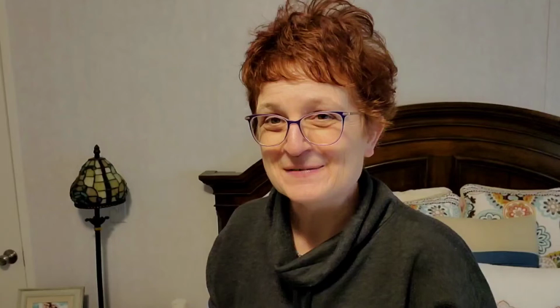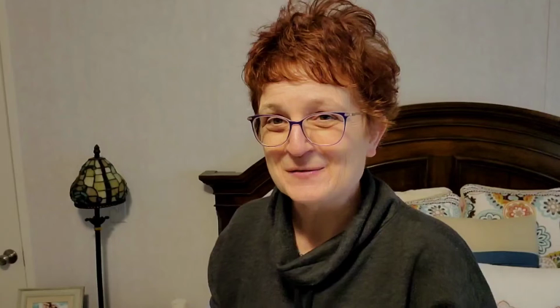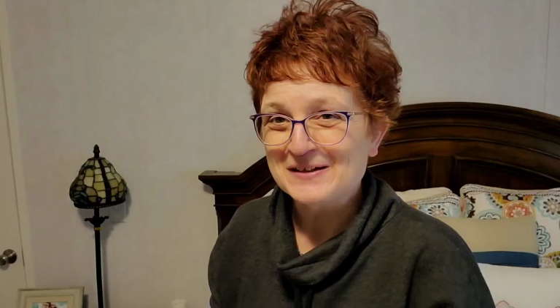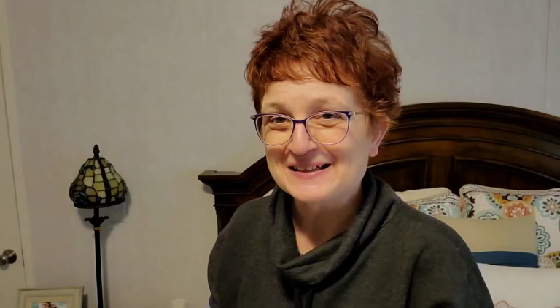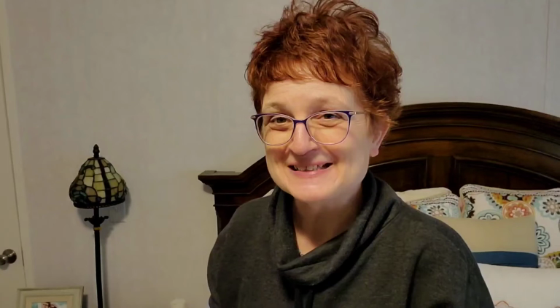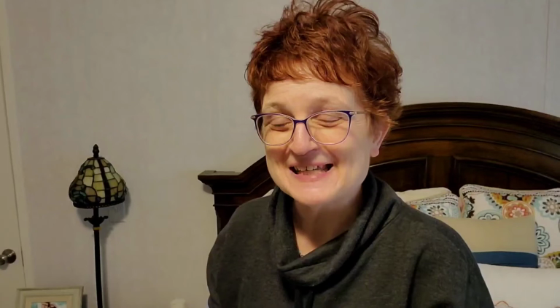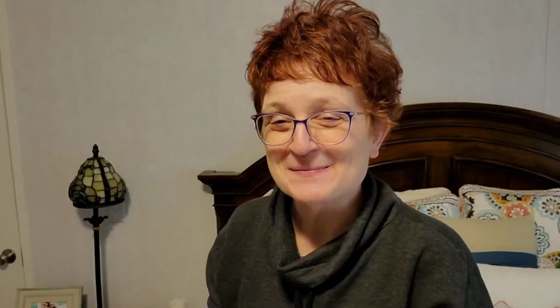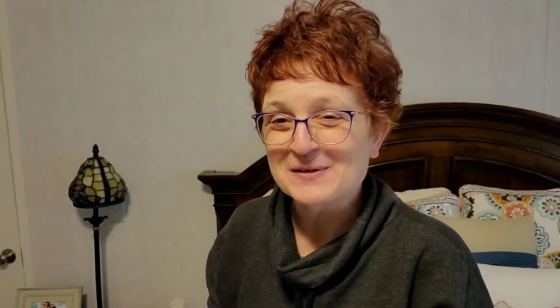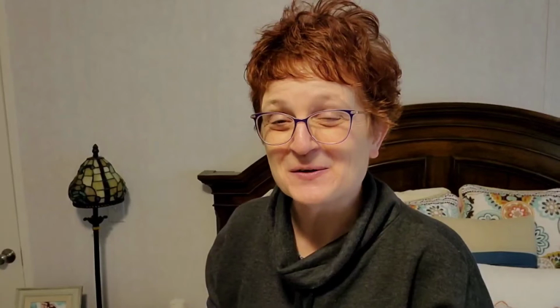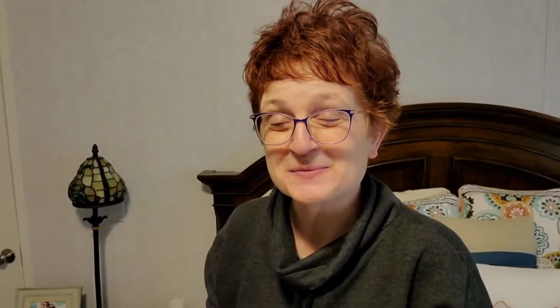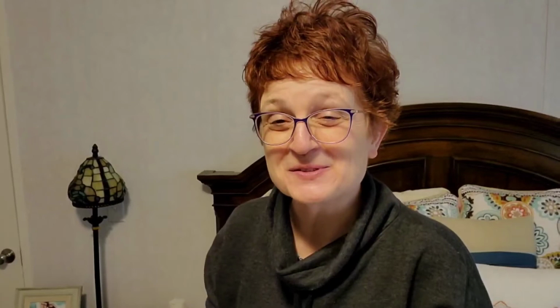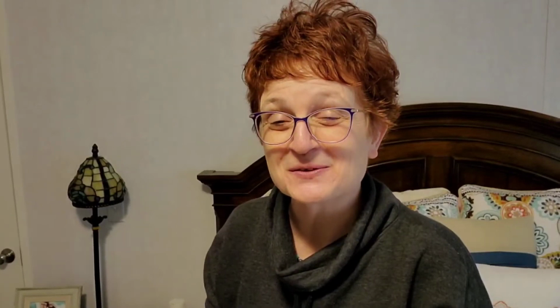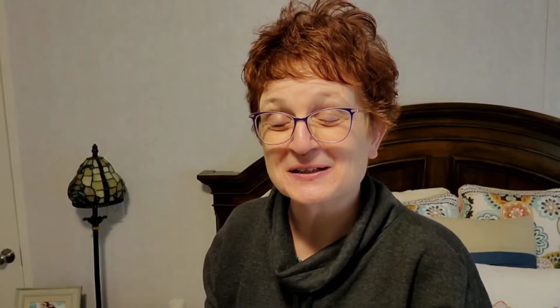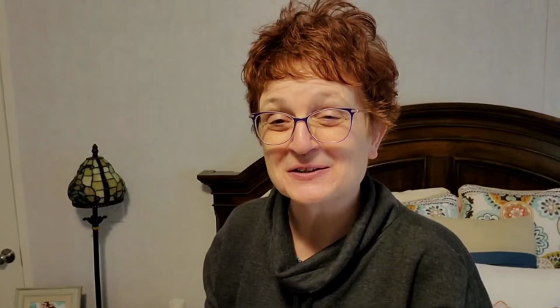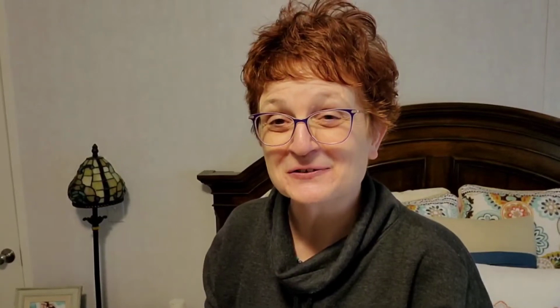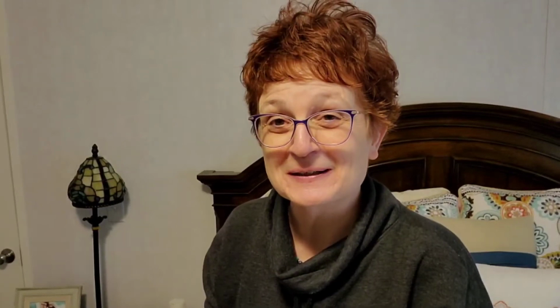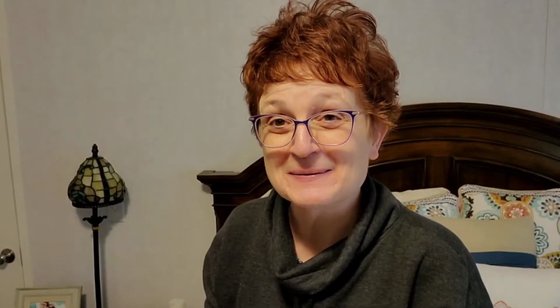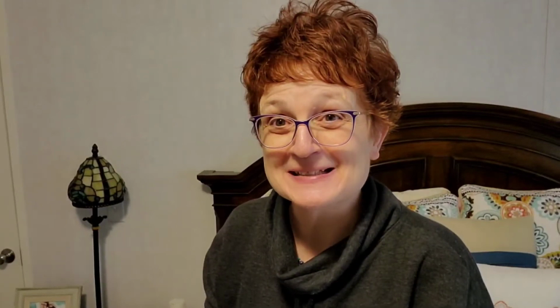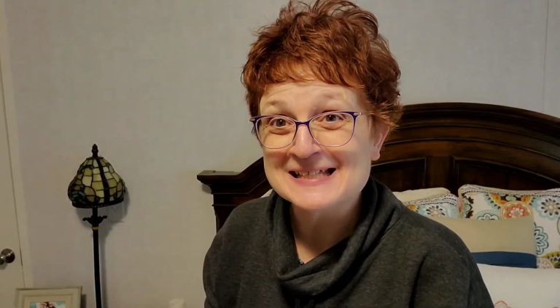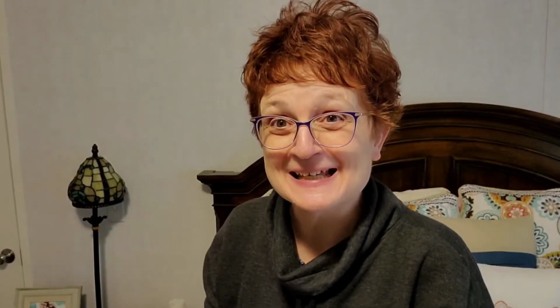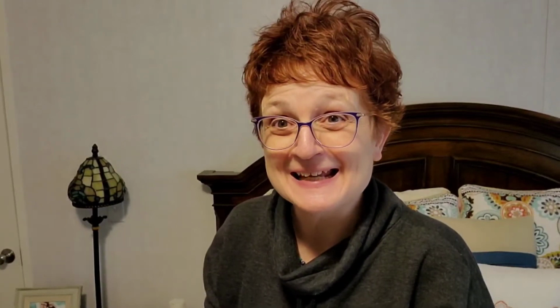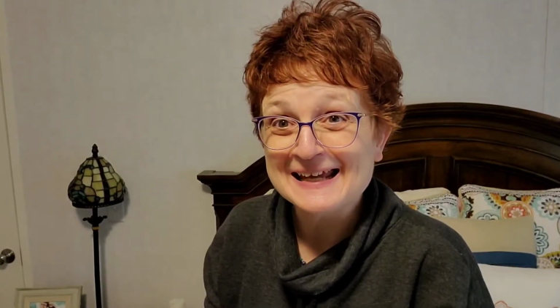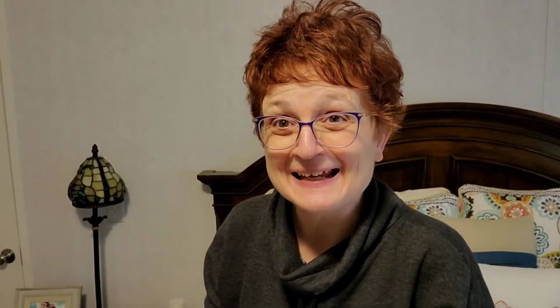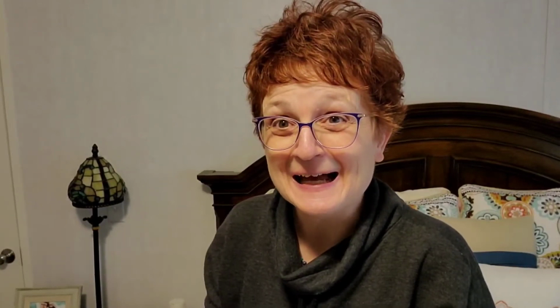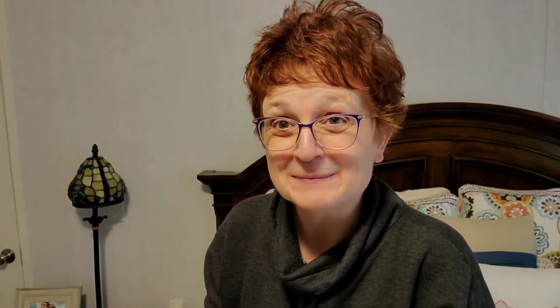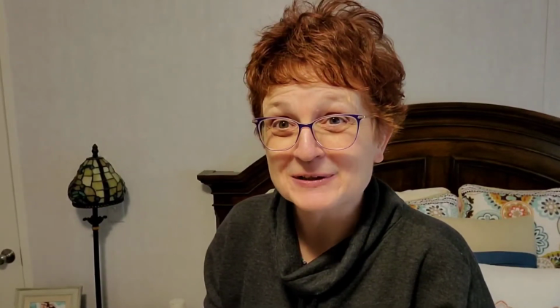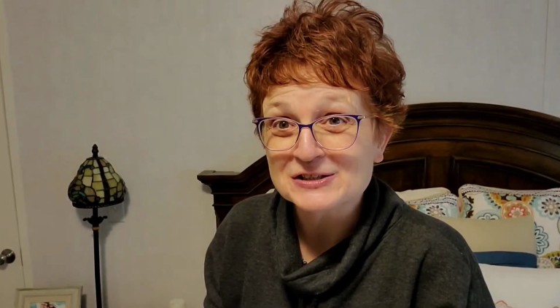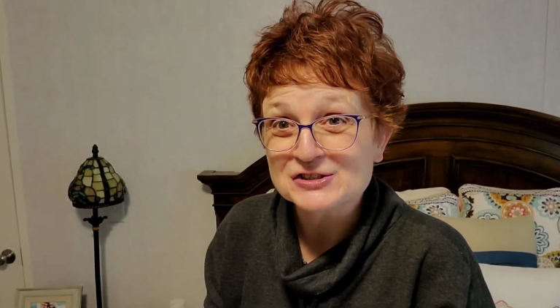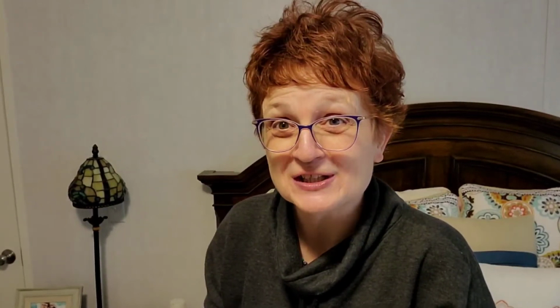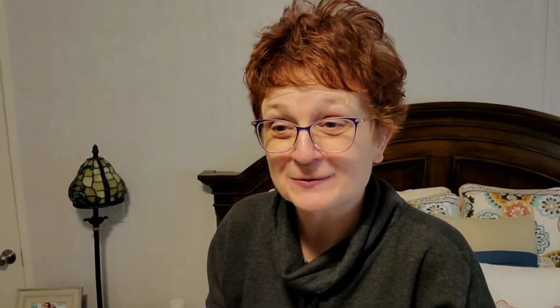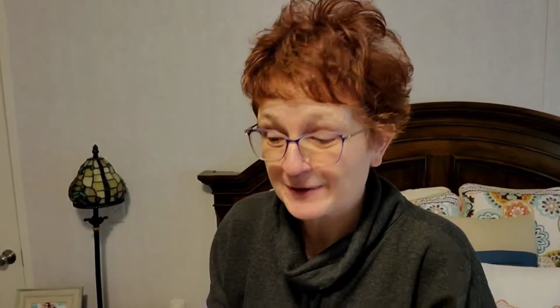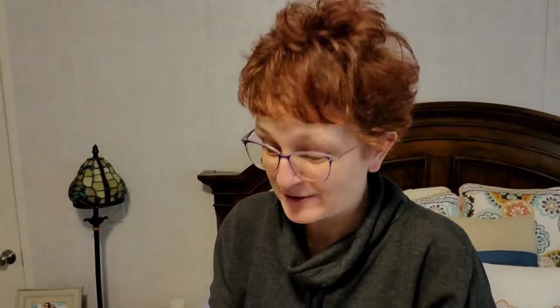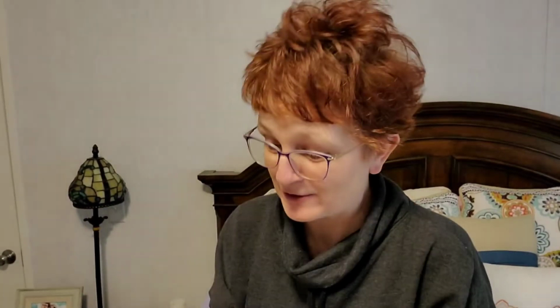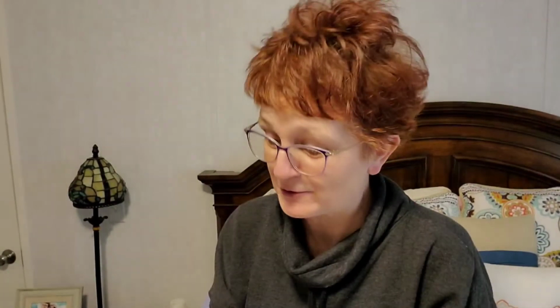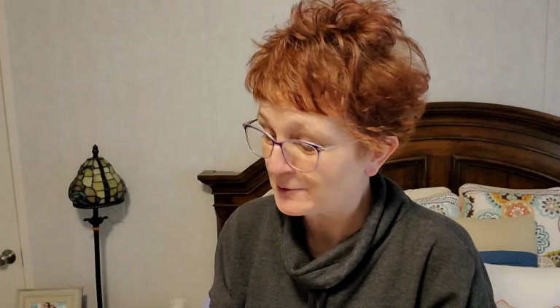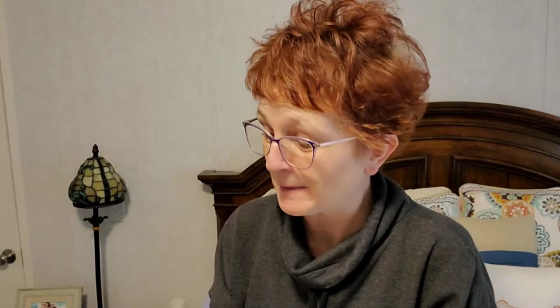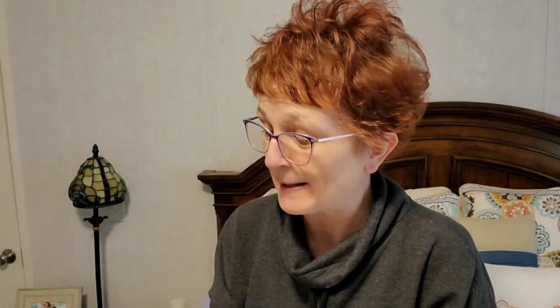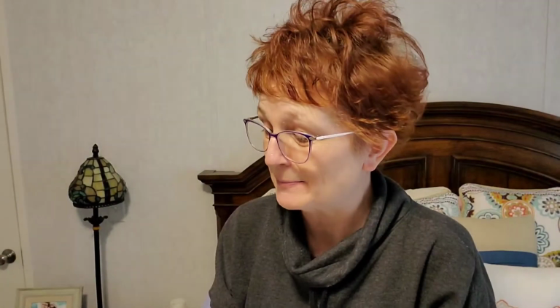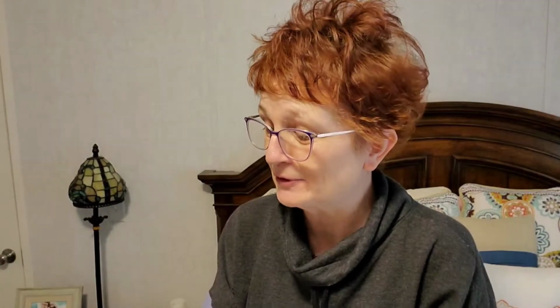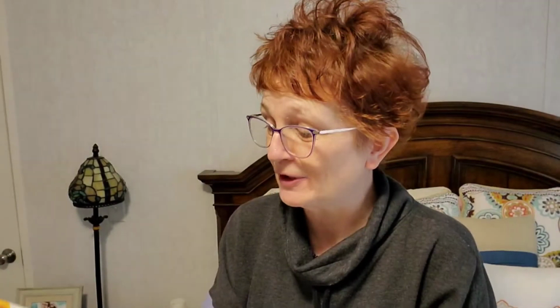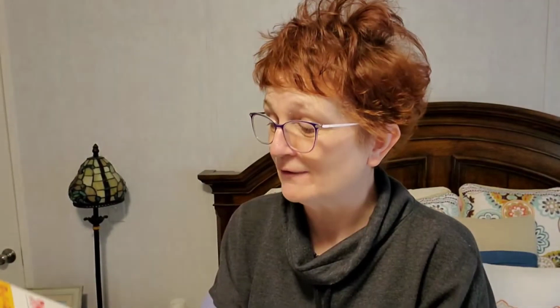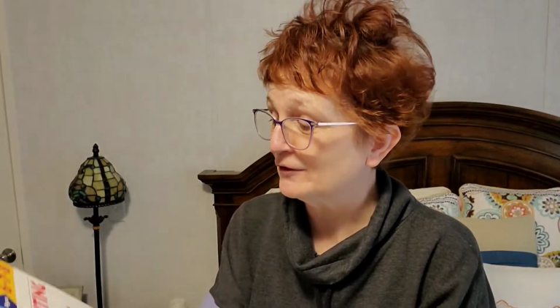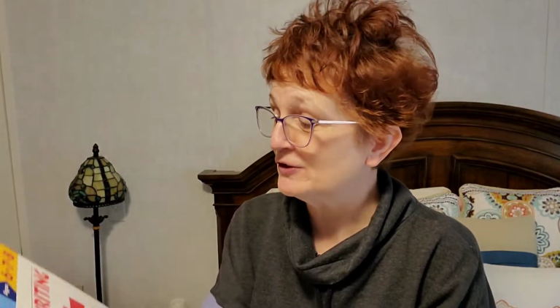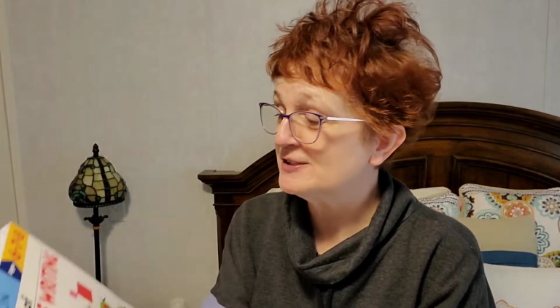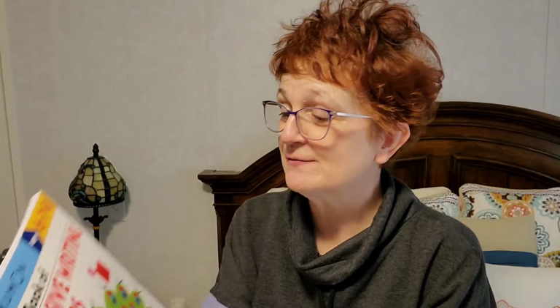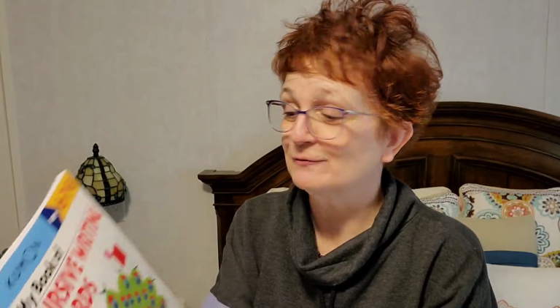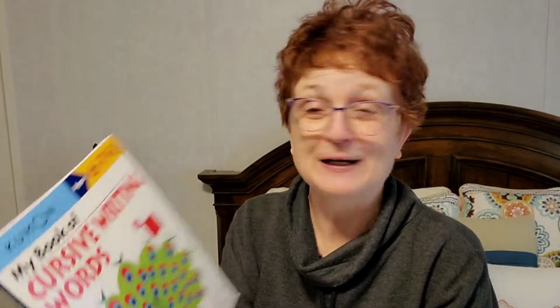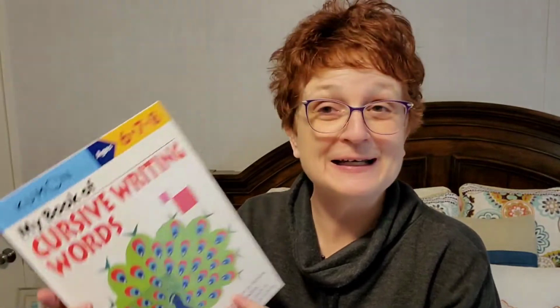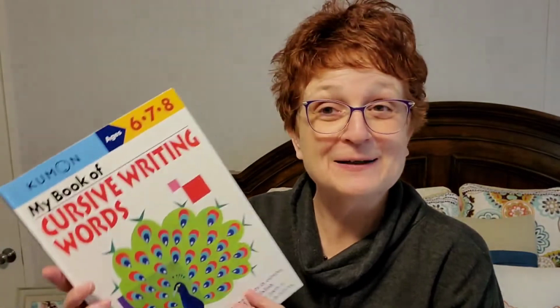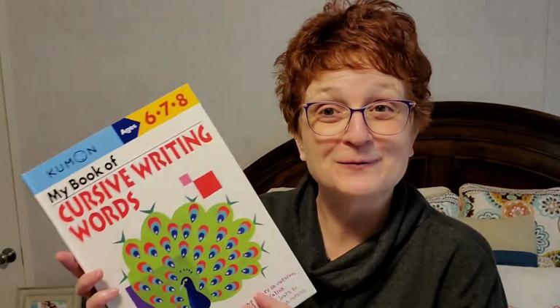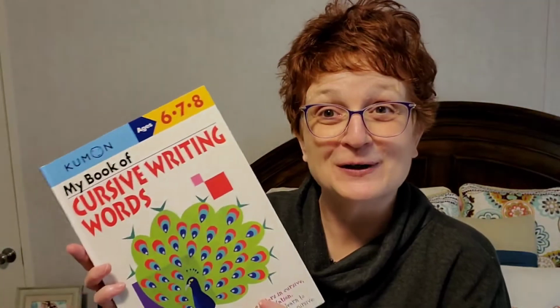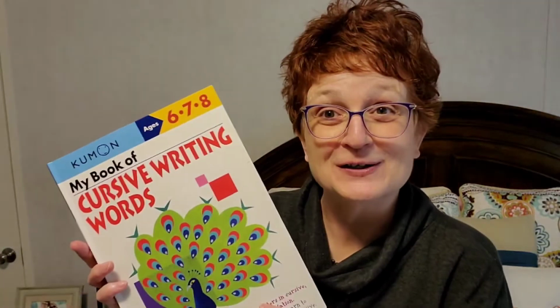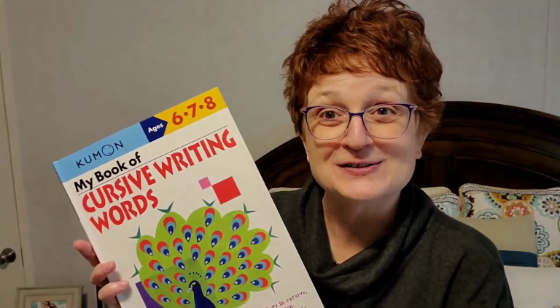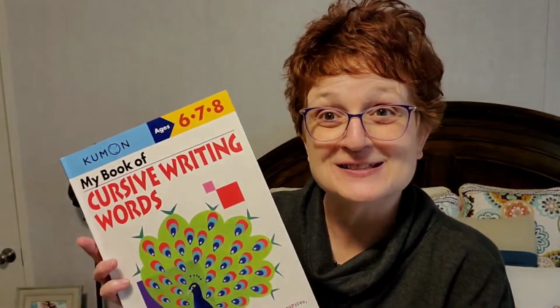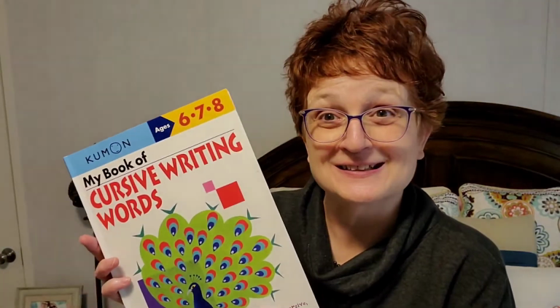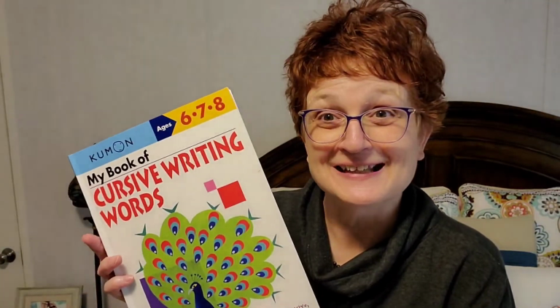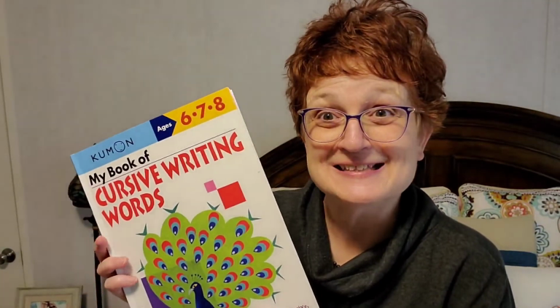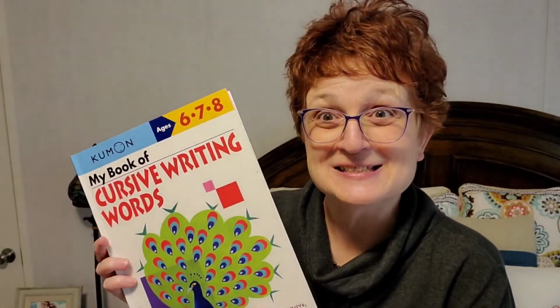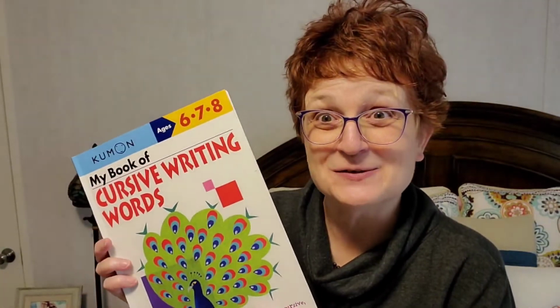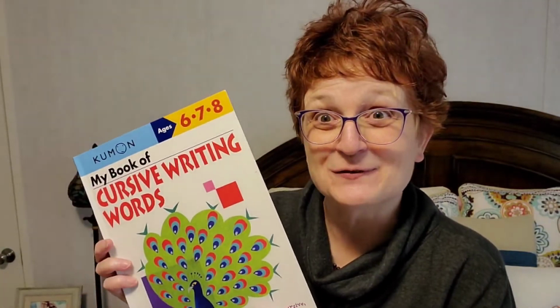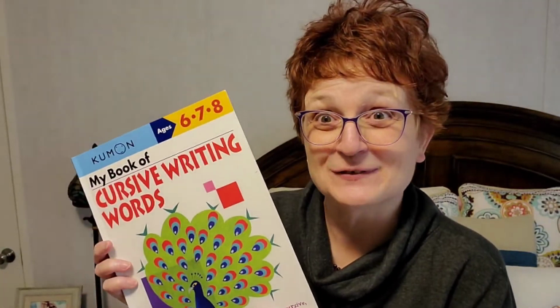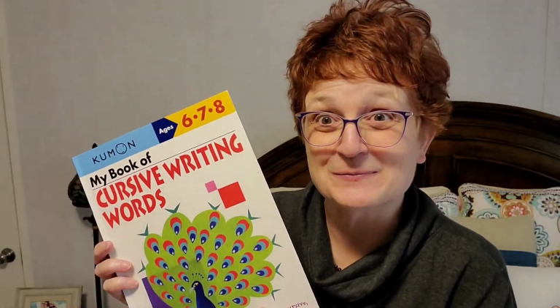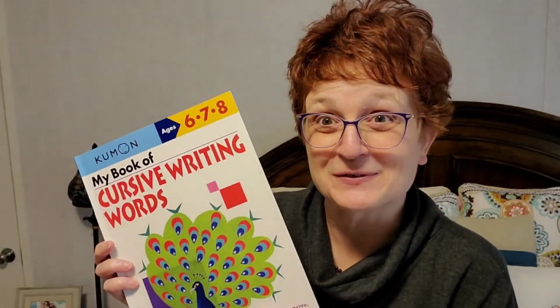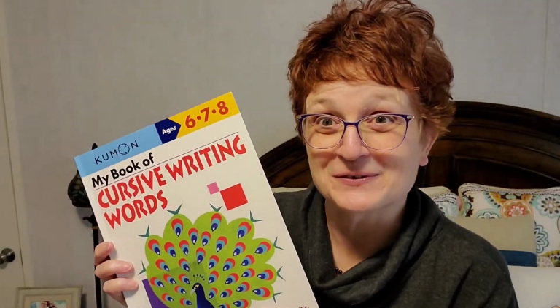Everyone, it's Kim, the homeschooling Grammy. Today I'm going to share with you my book of cursive writing words. Let's do a flip through.